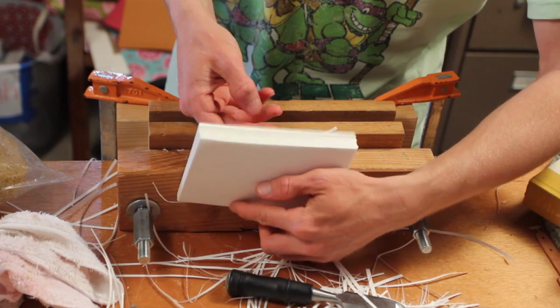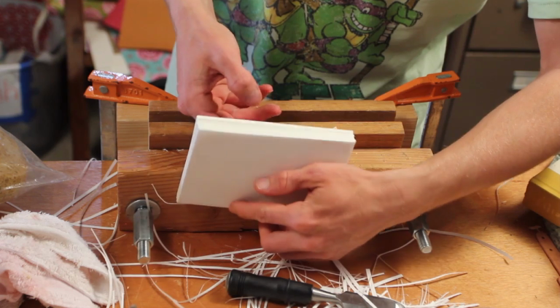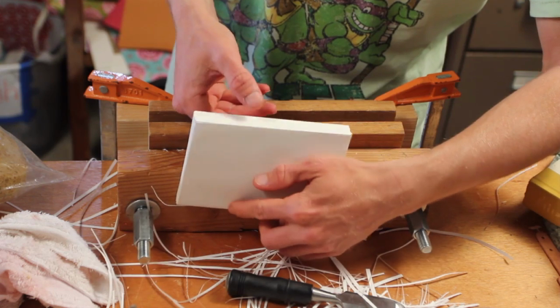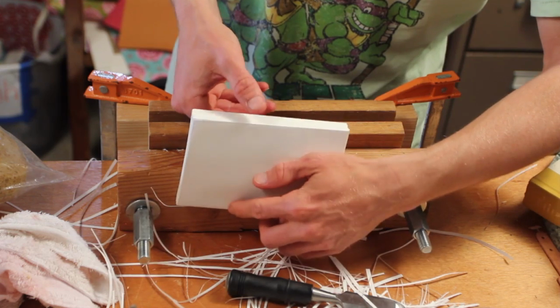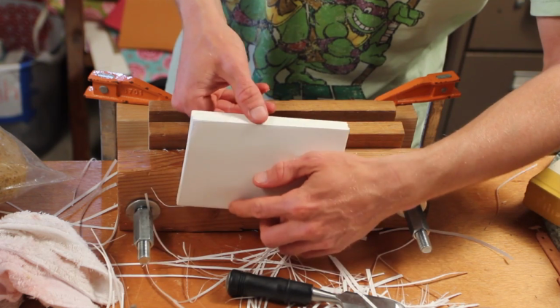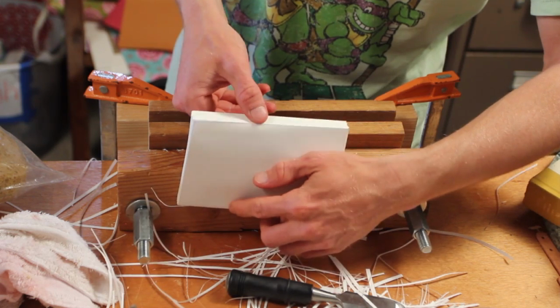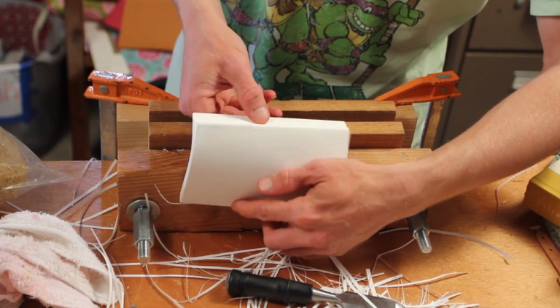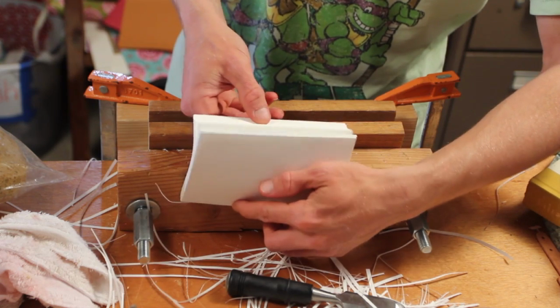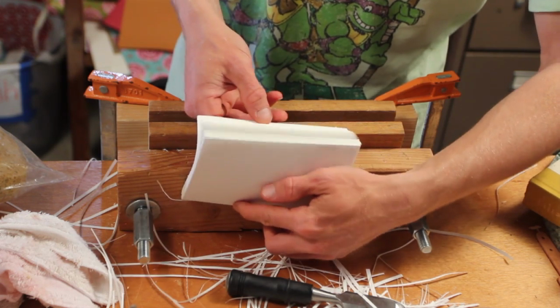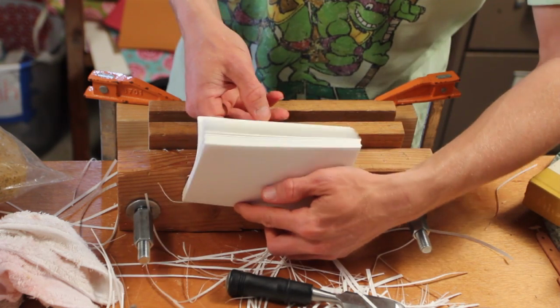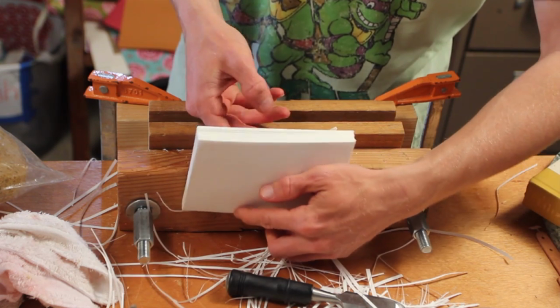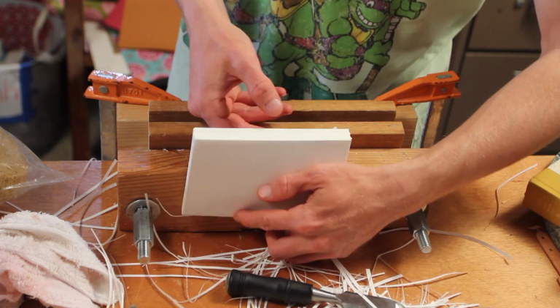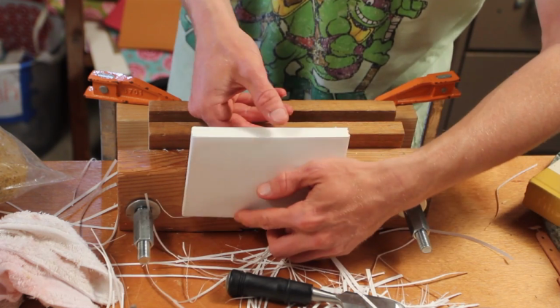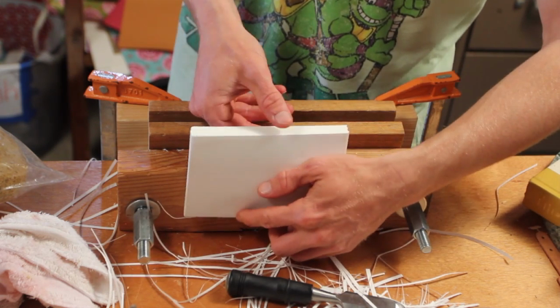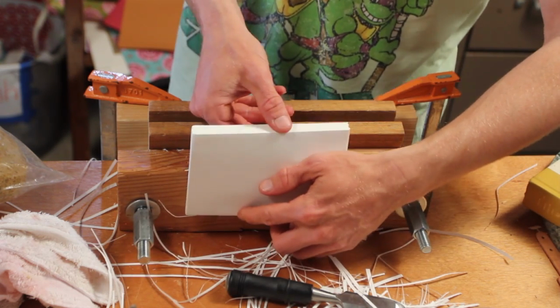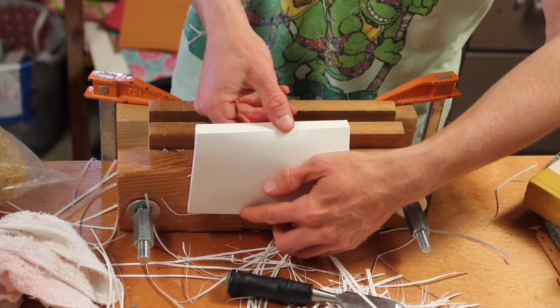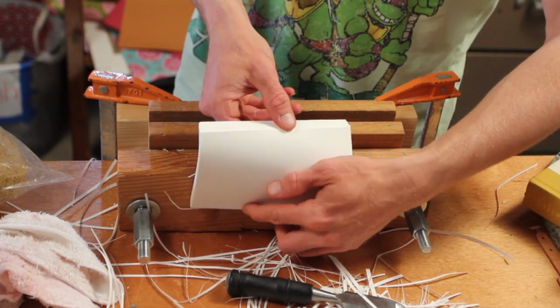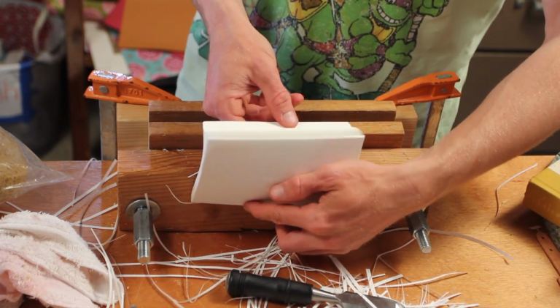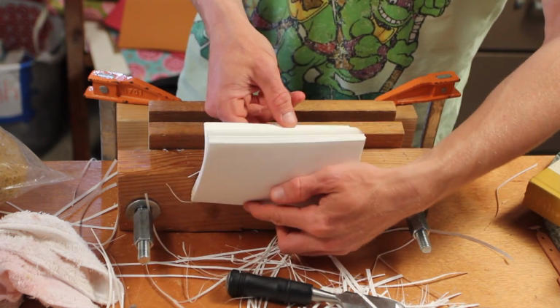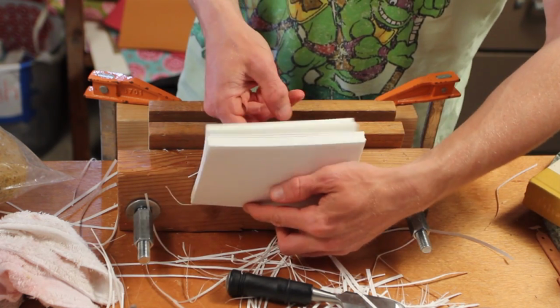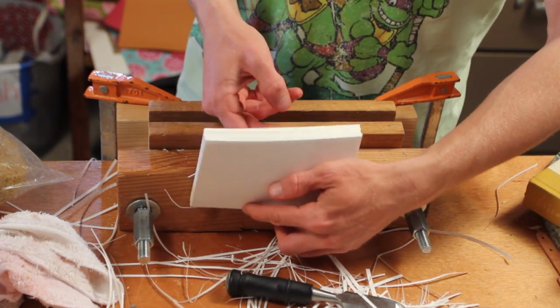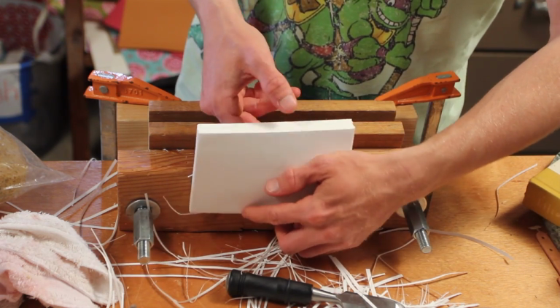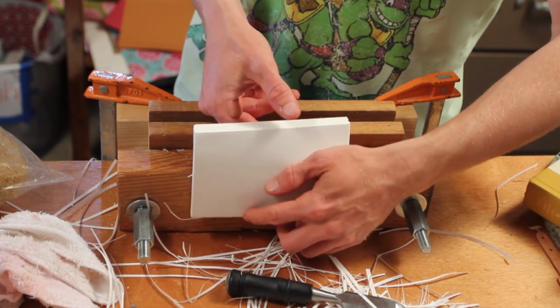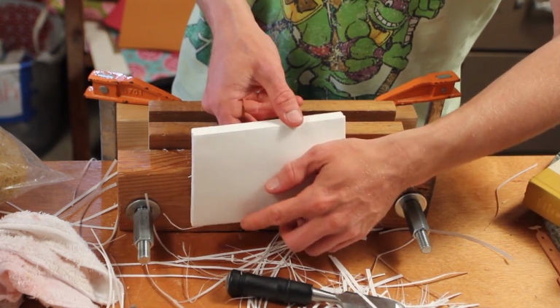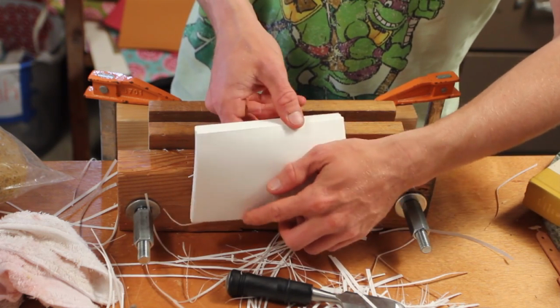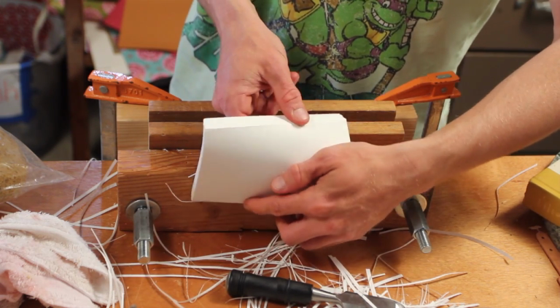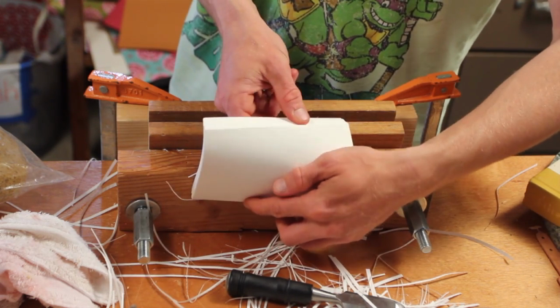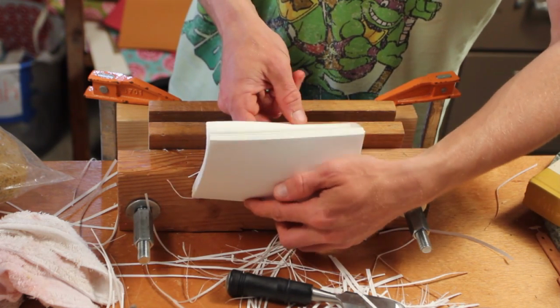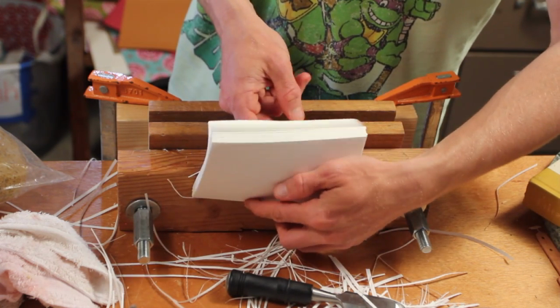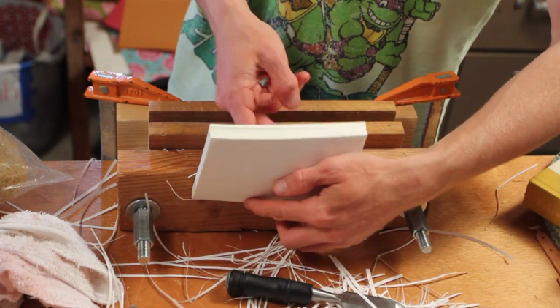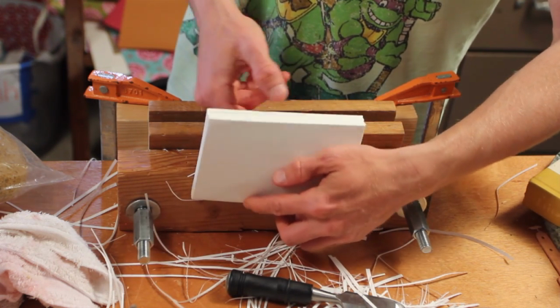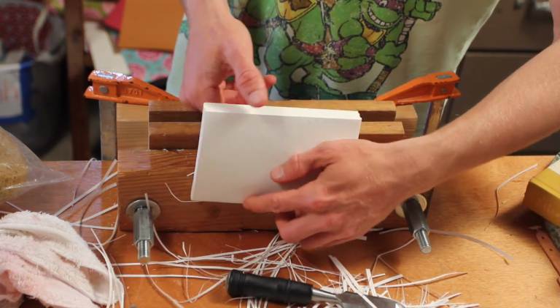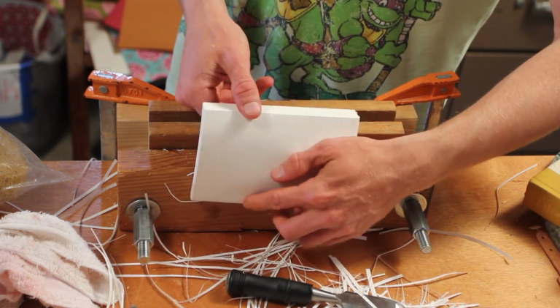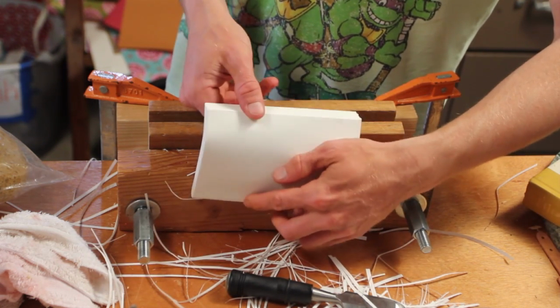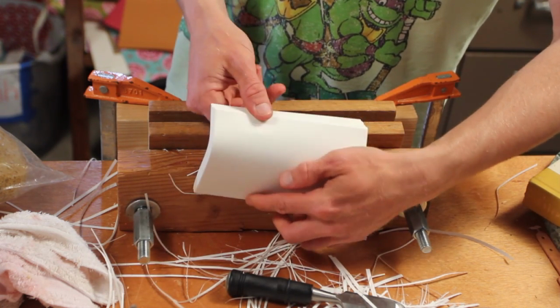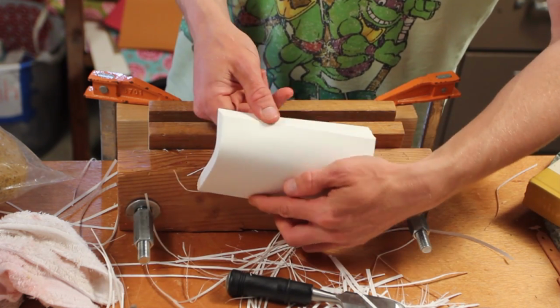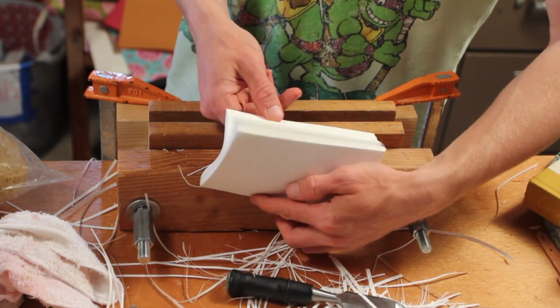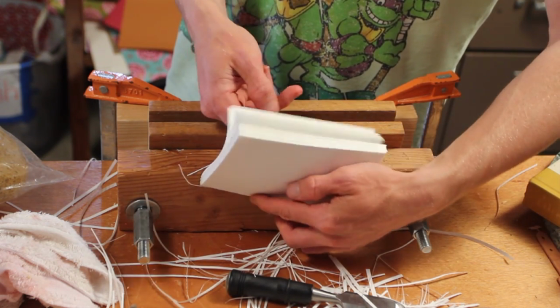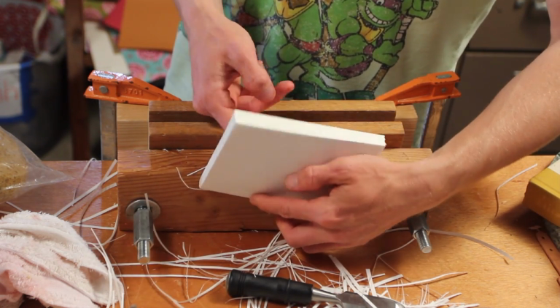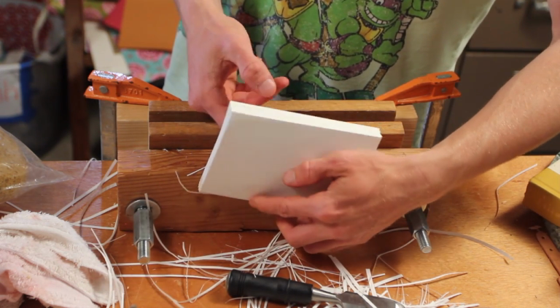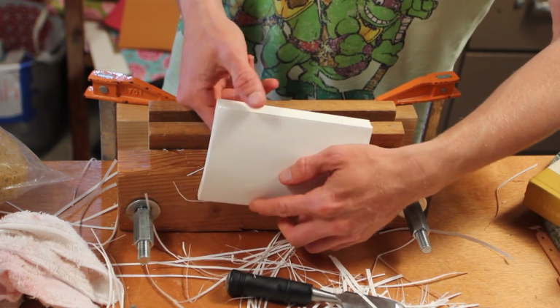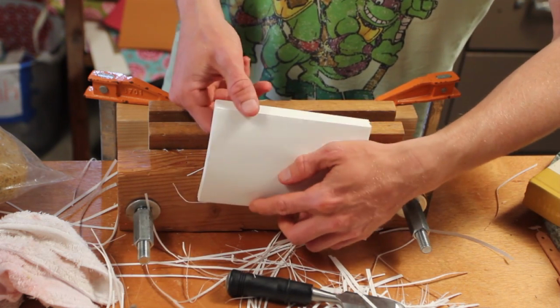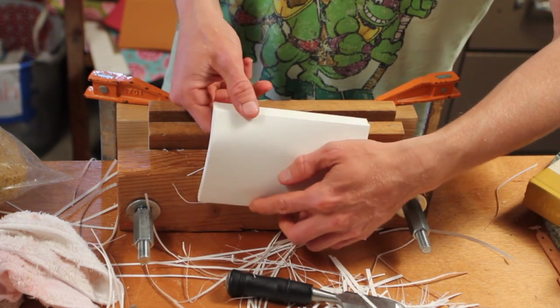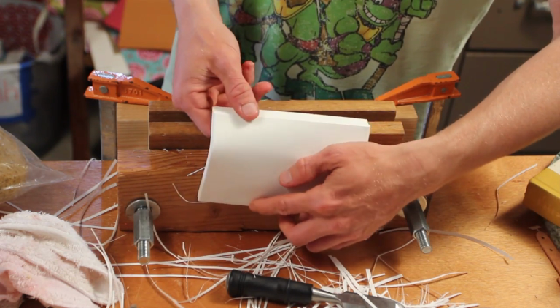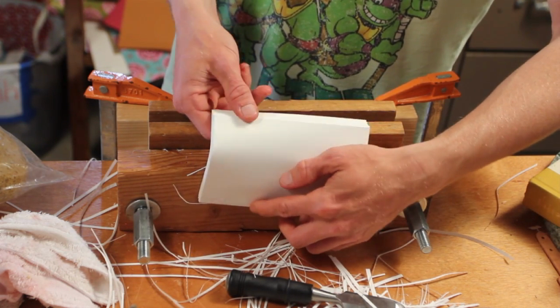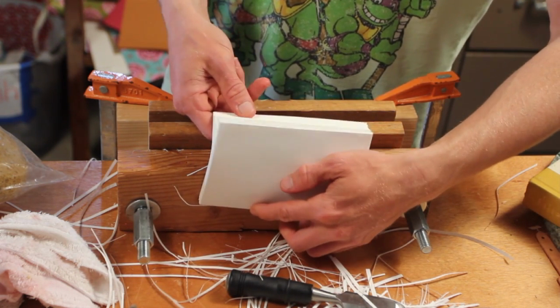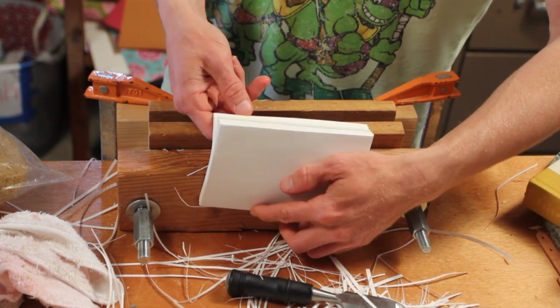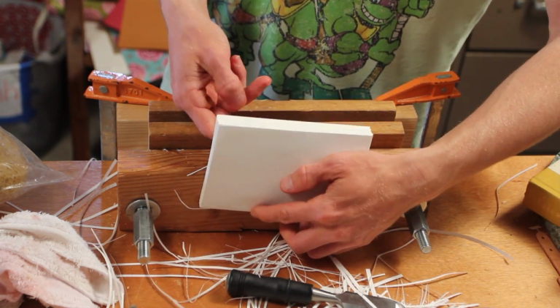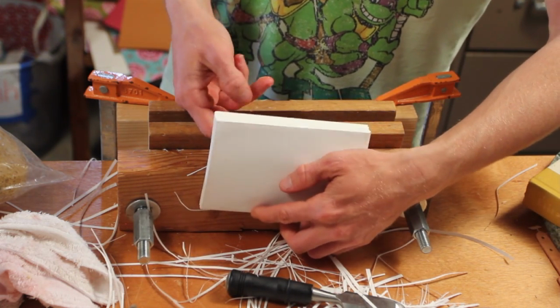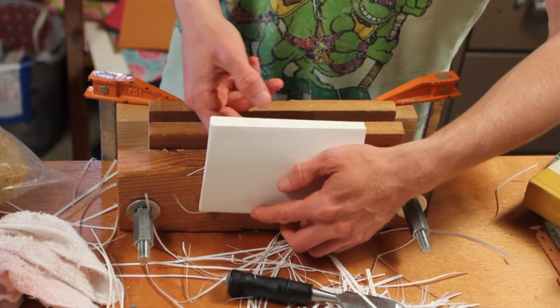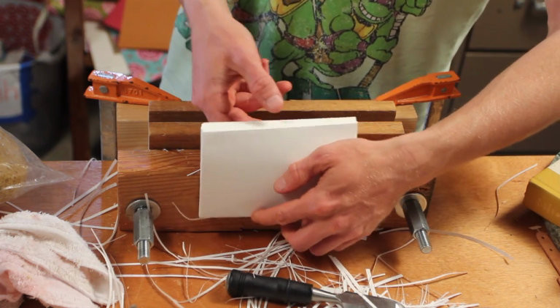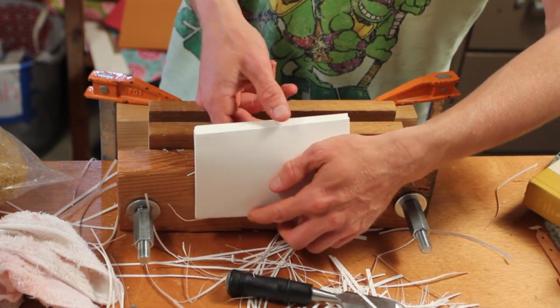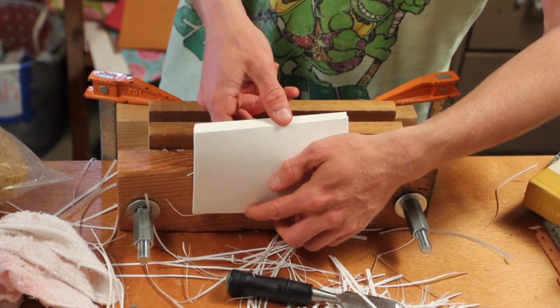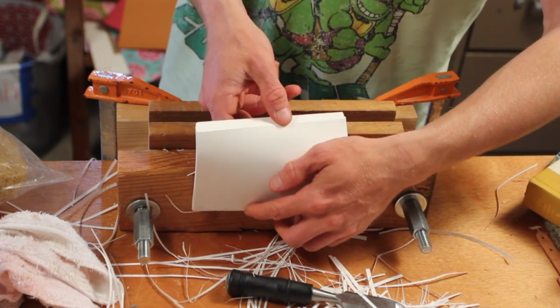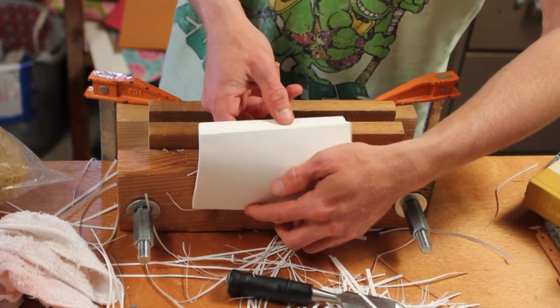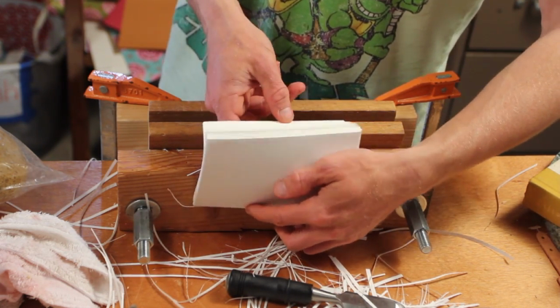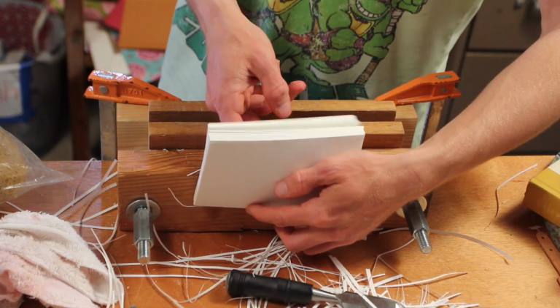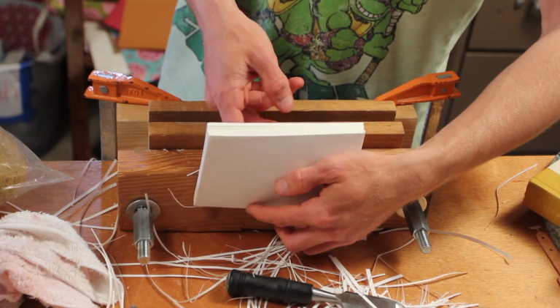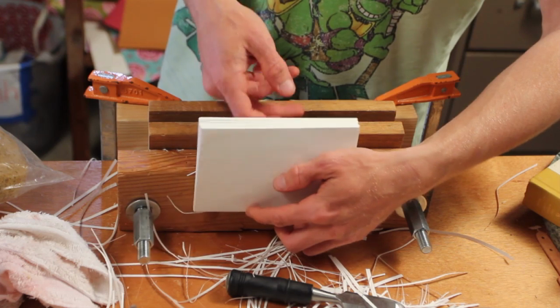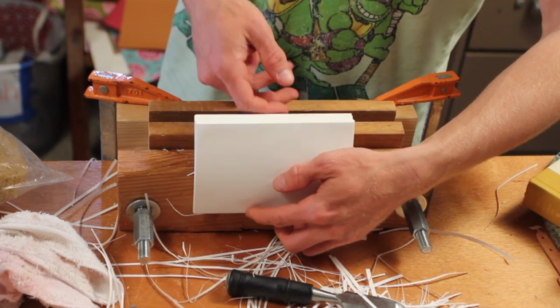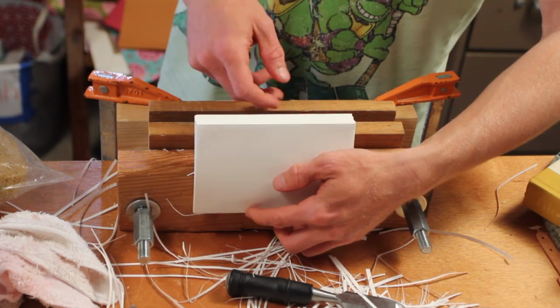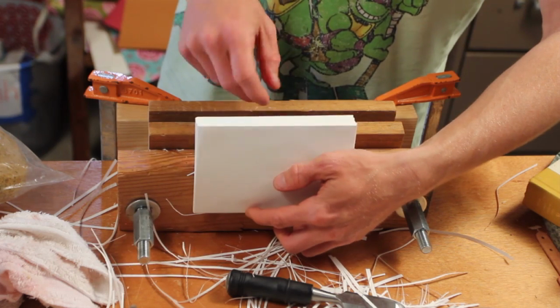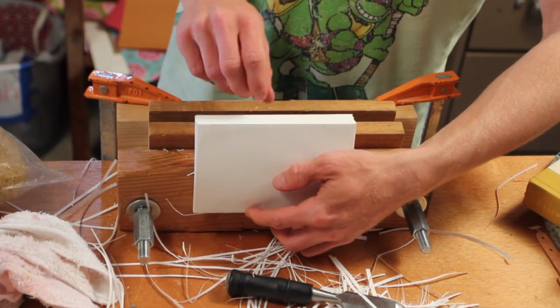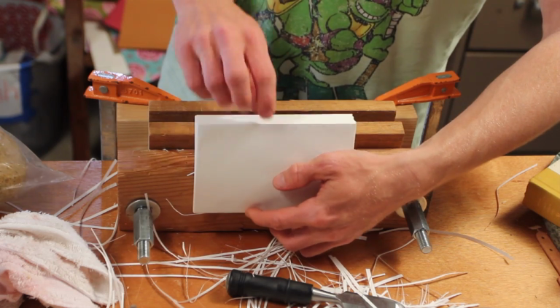A guillotine might be easier, but I like doing it by hand. I like that I made the tool that makes this possible.